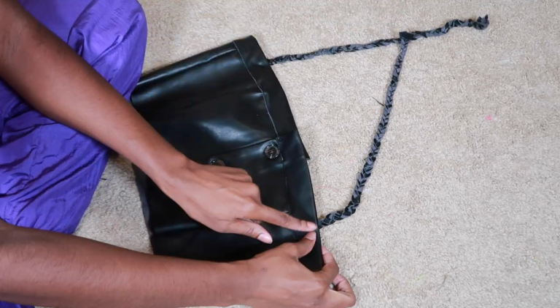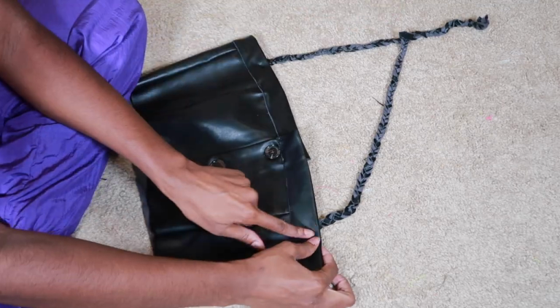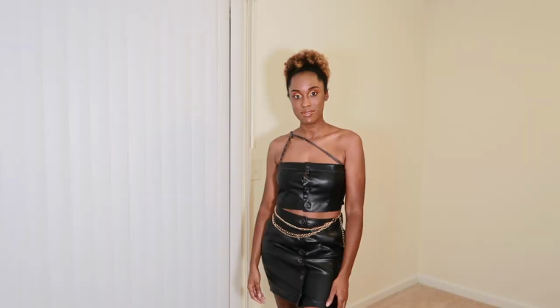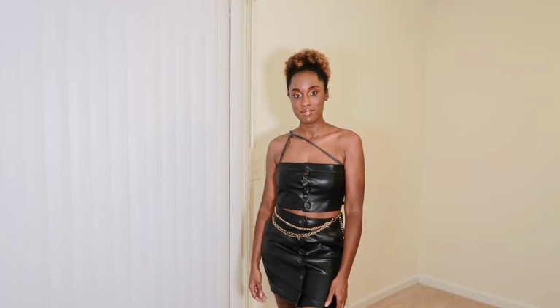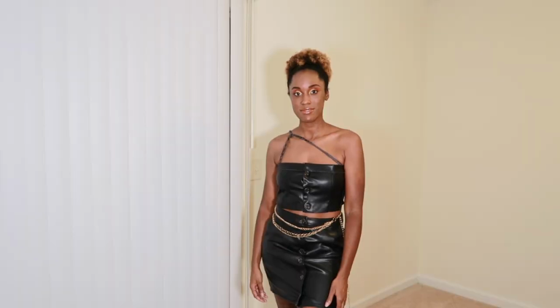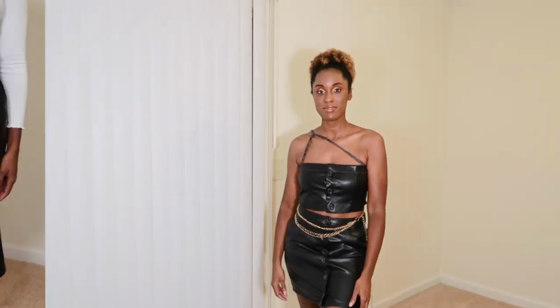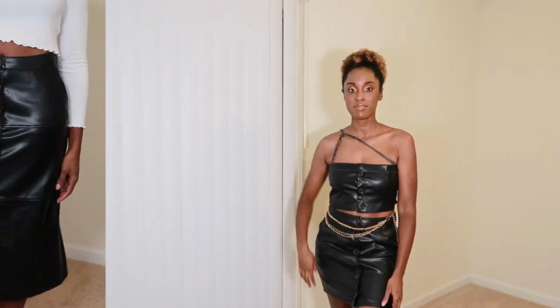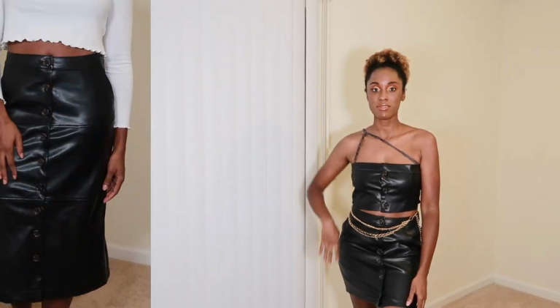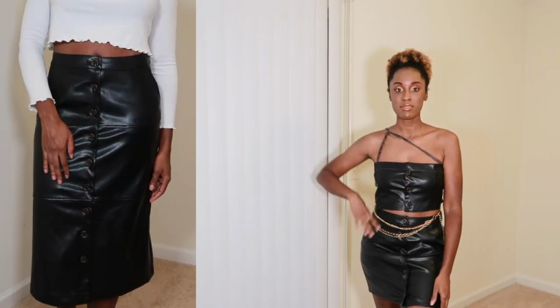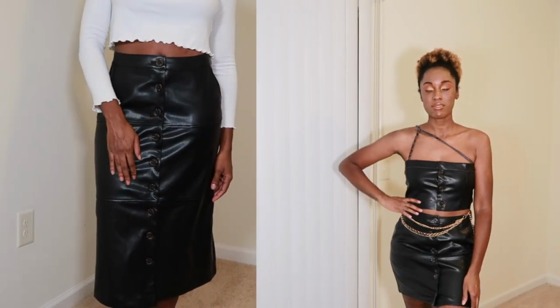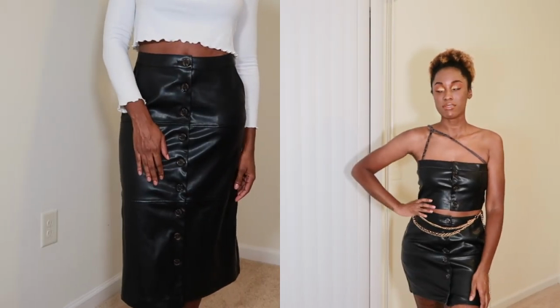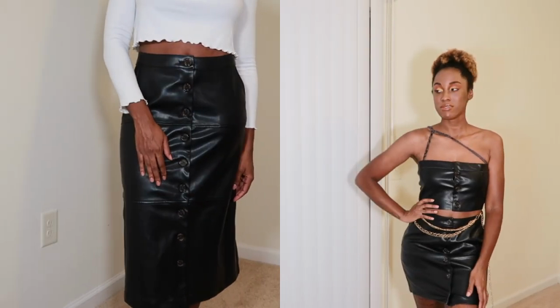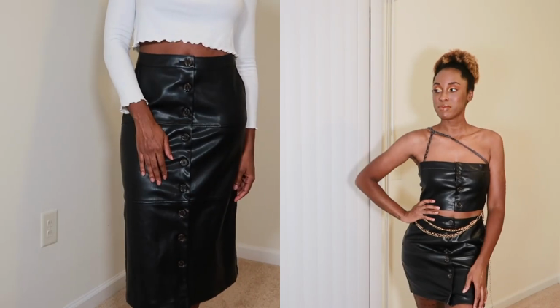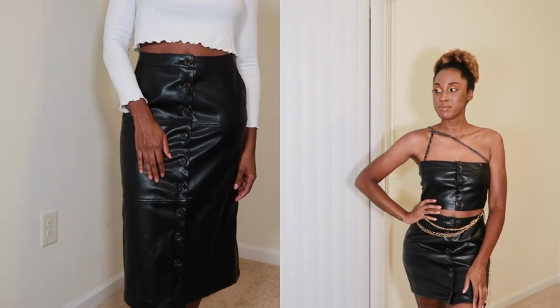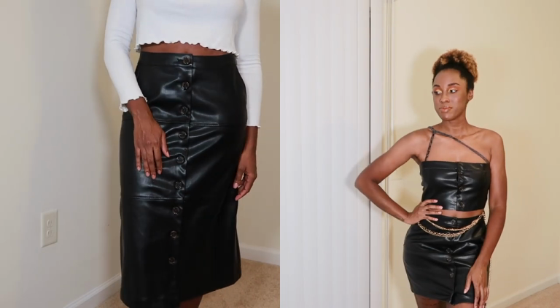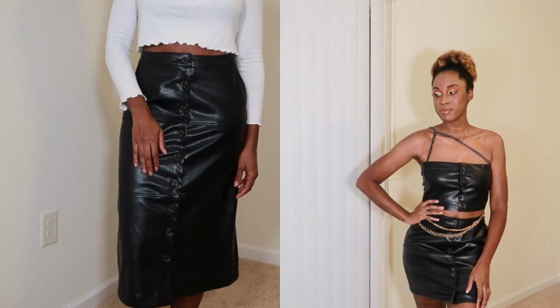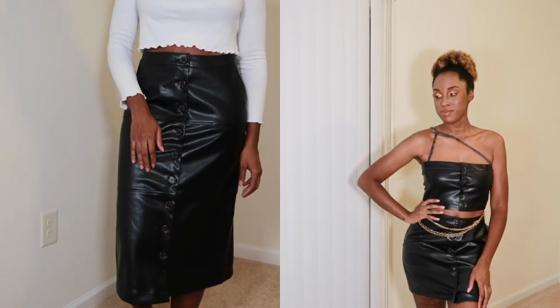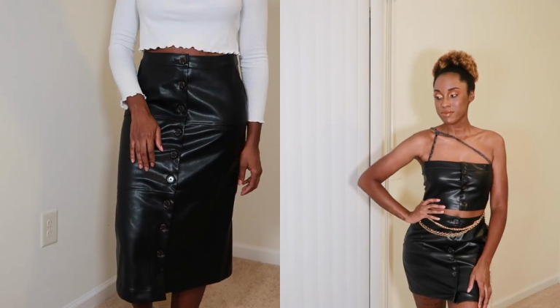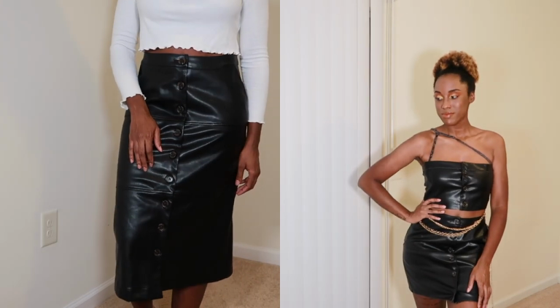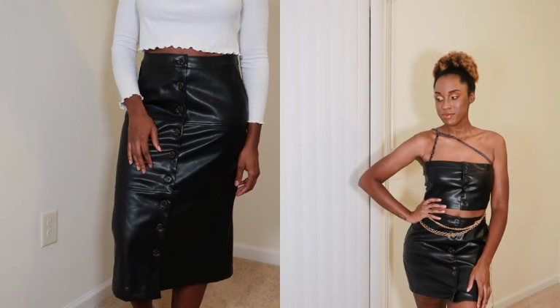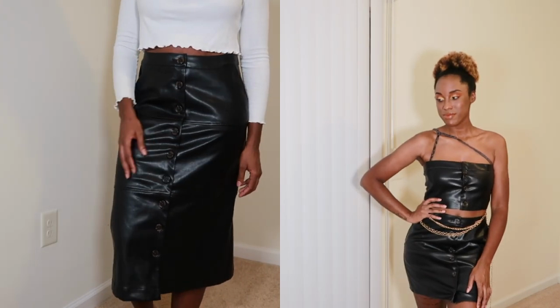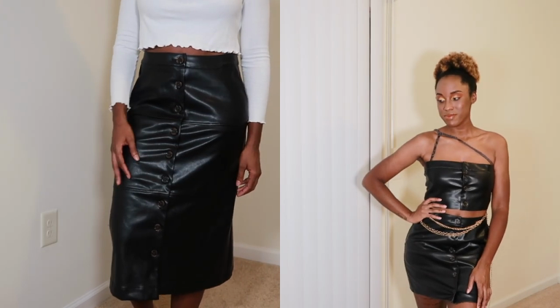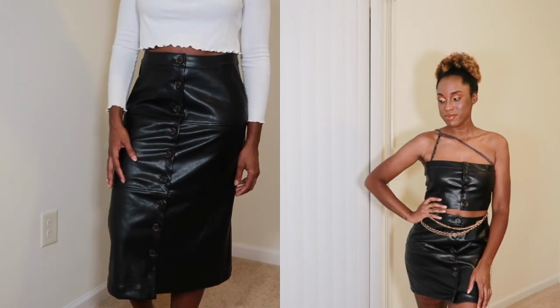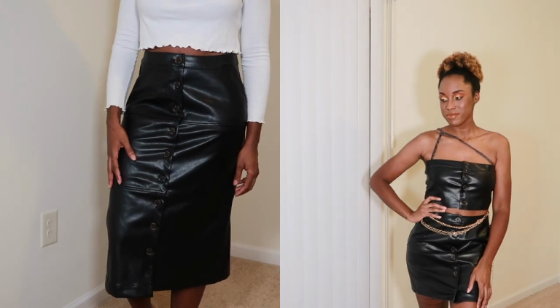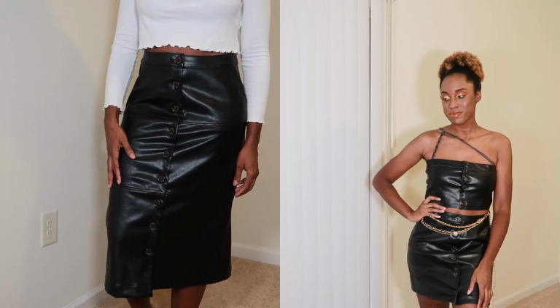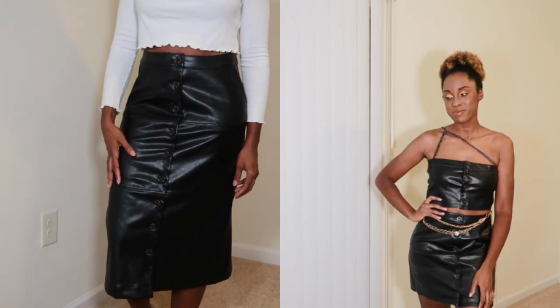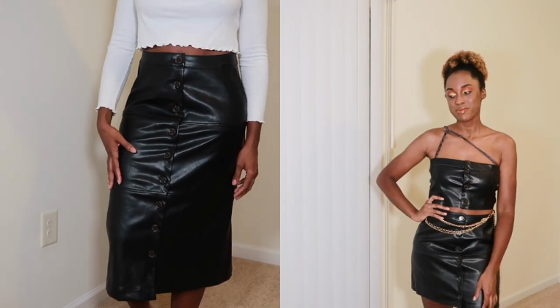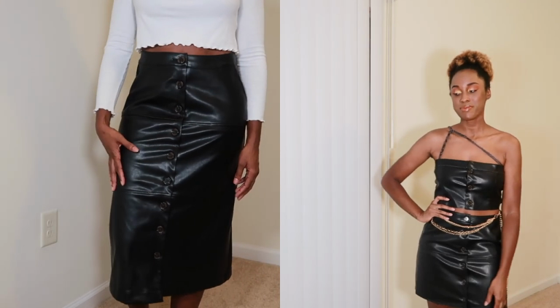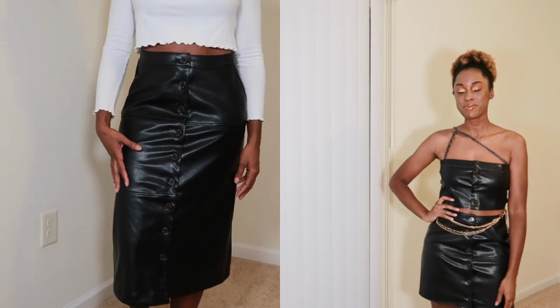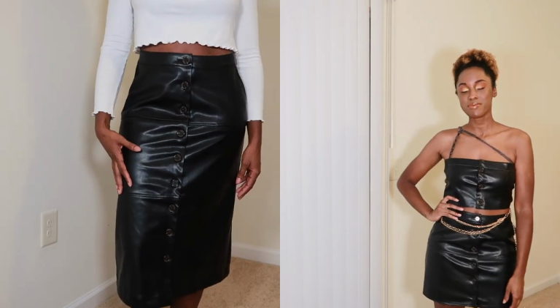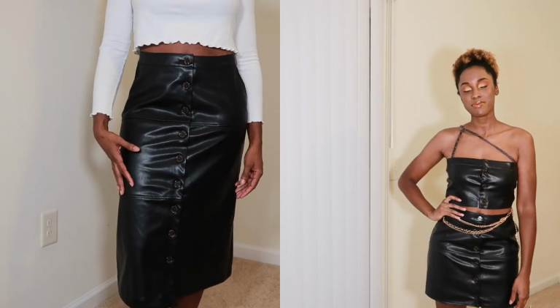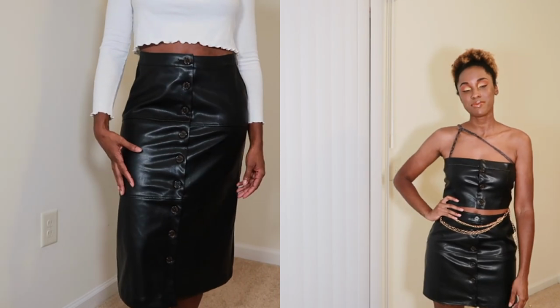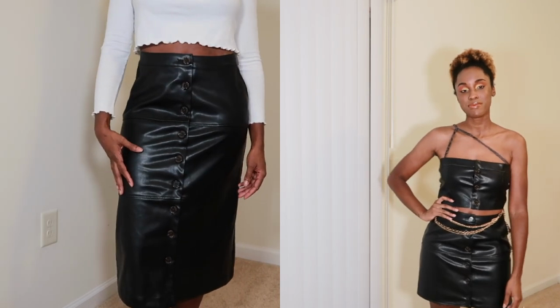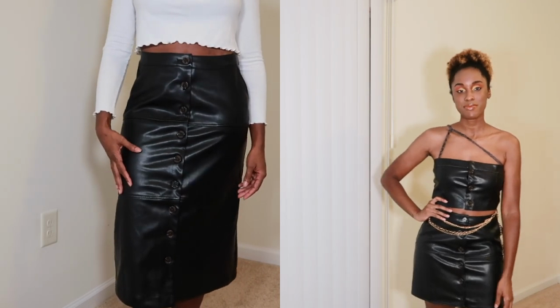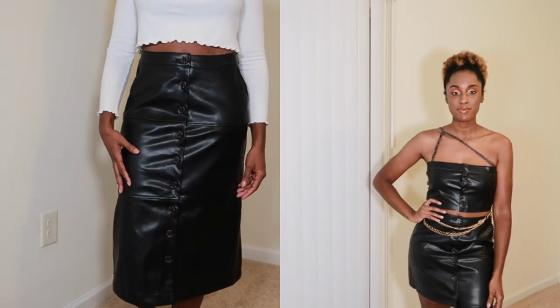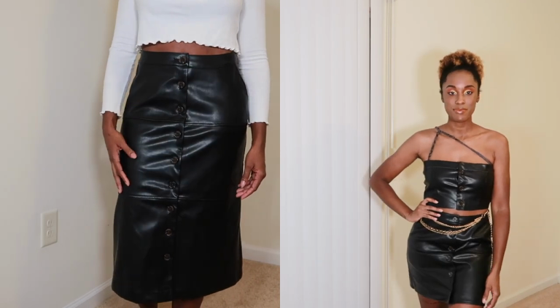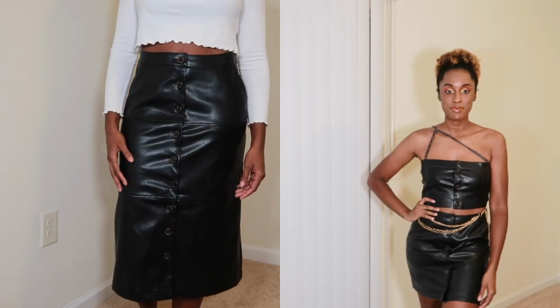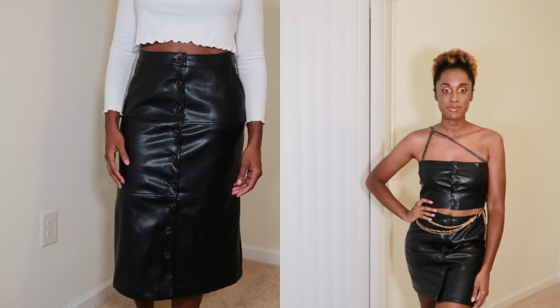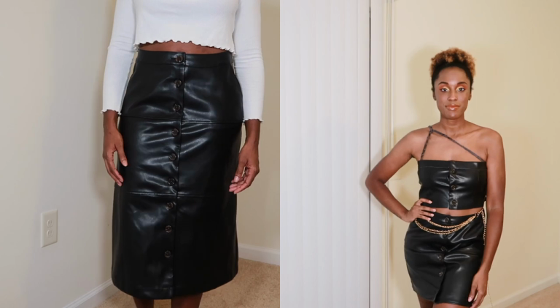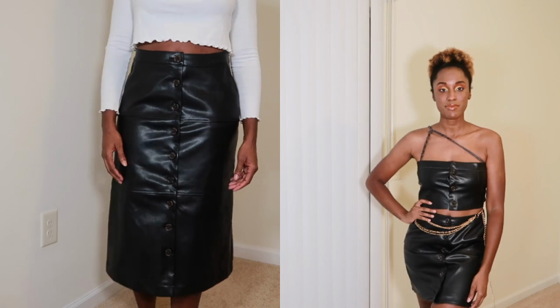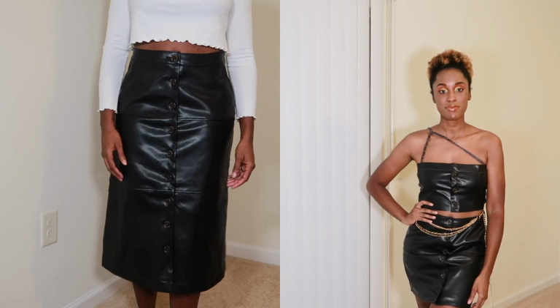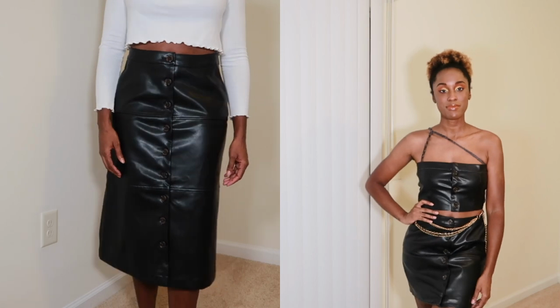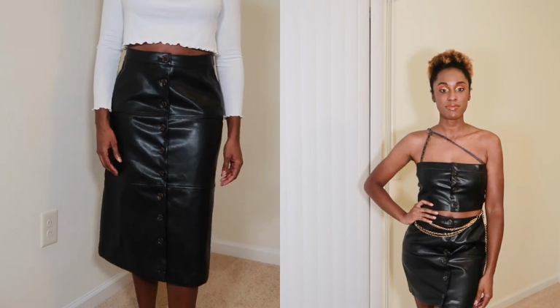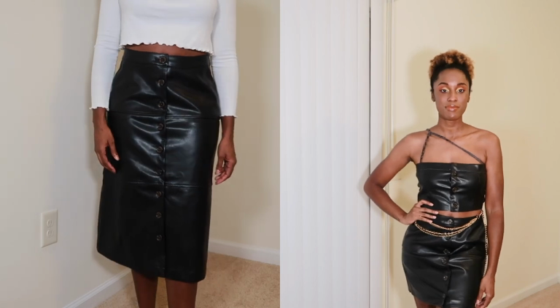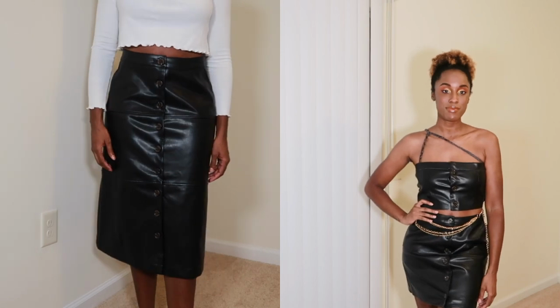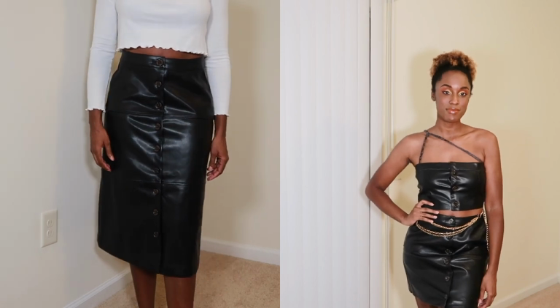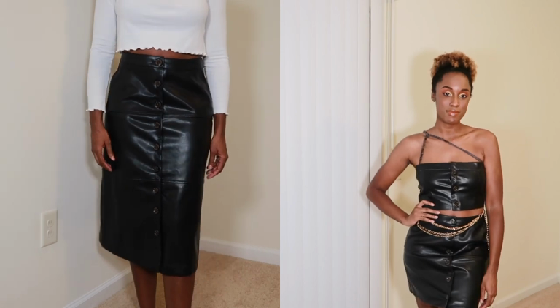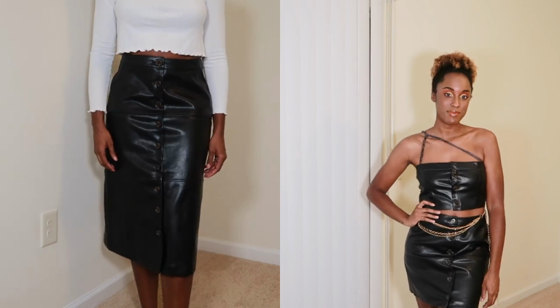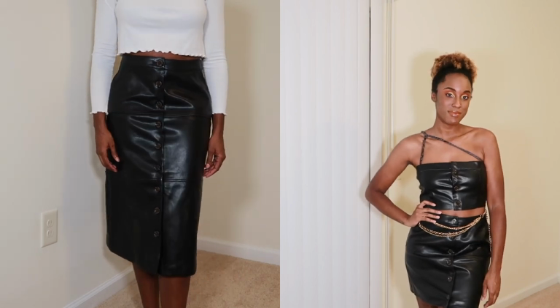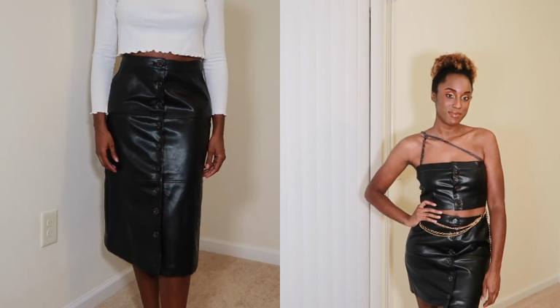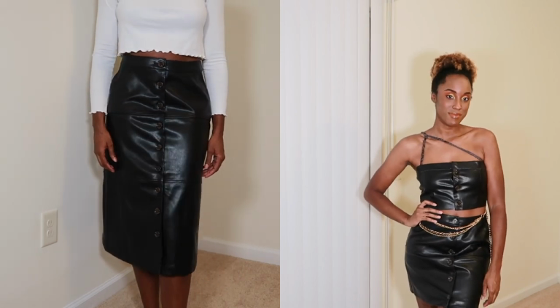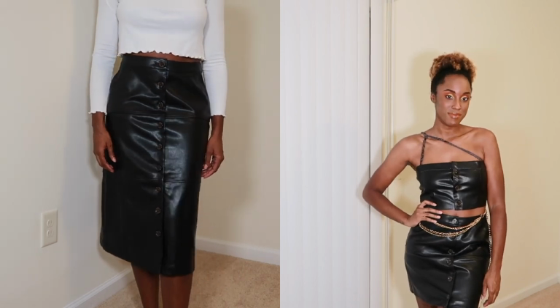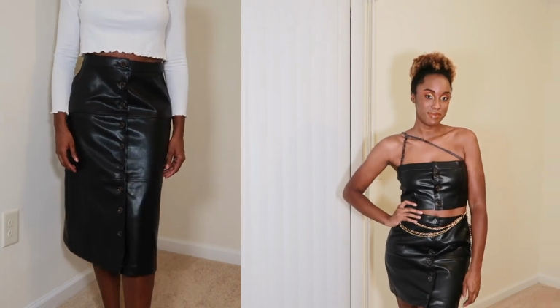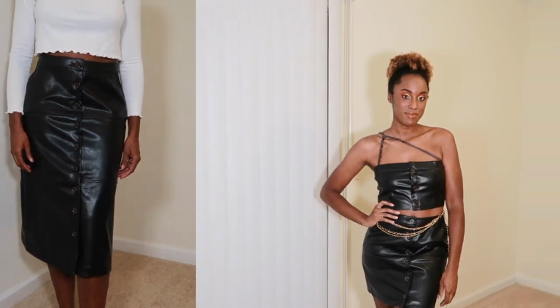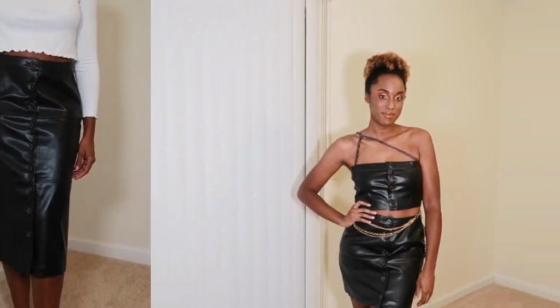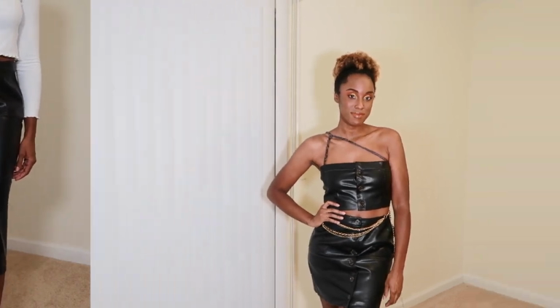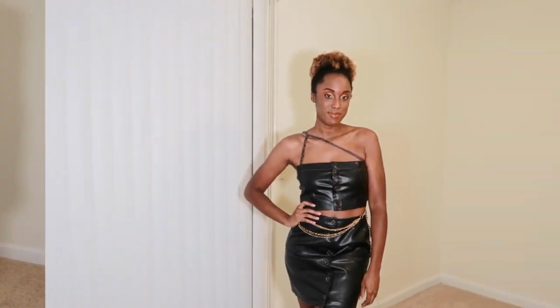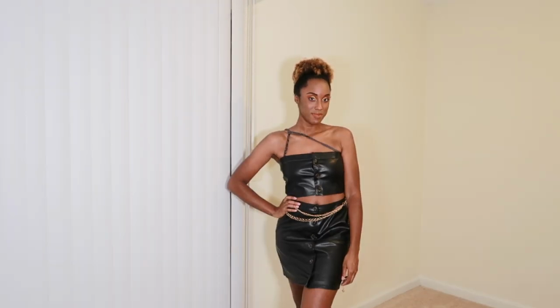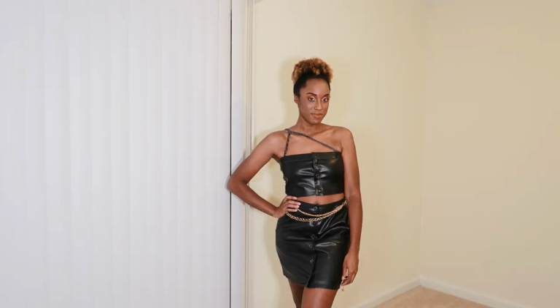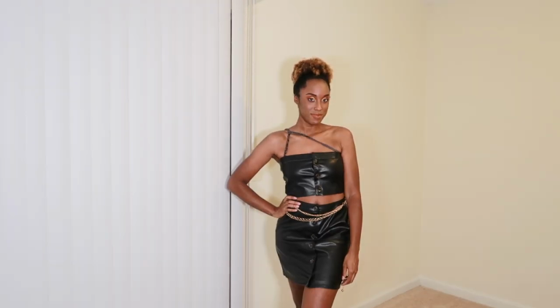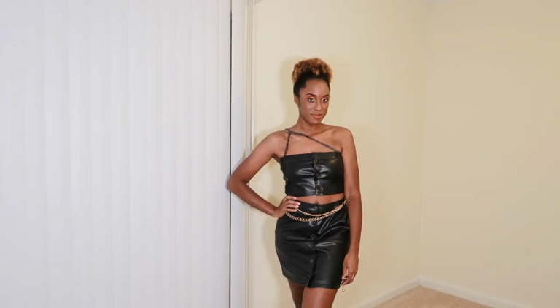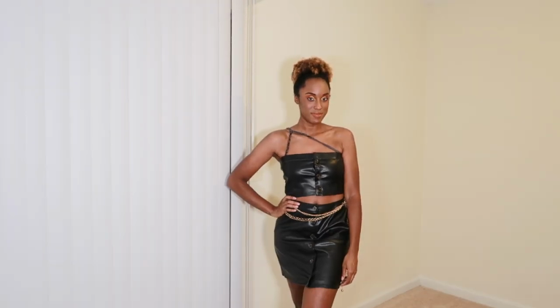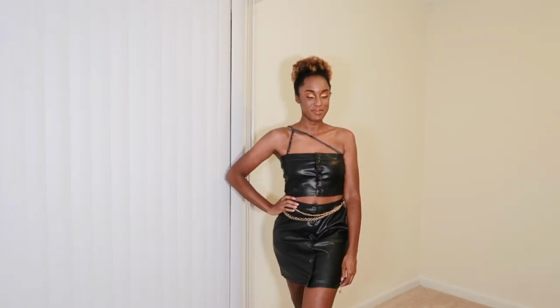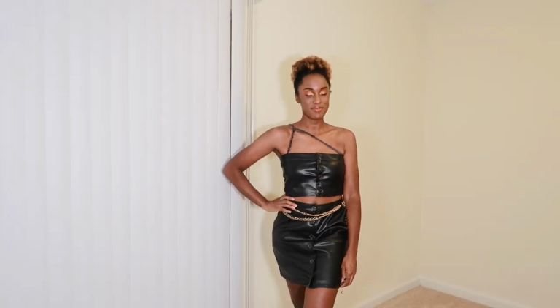This is the final product, you guys! I don't know if I like the straps or not — what do you guys think, straps or no straps?